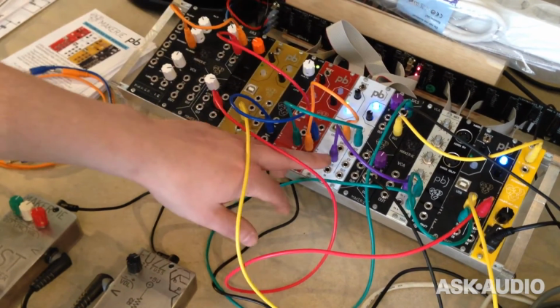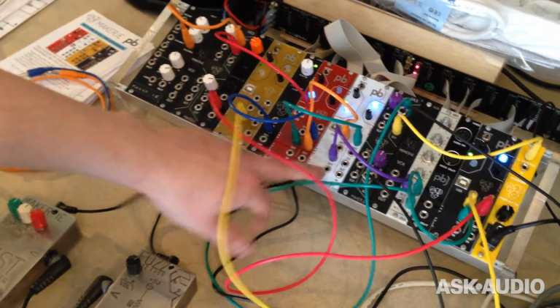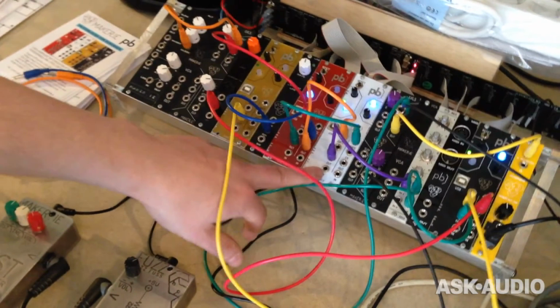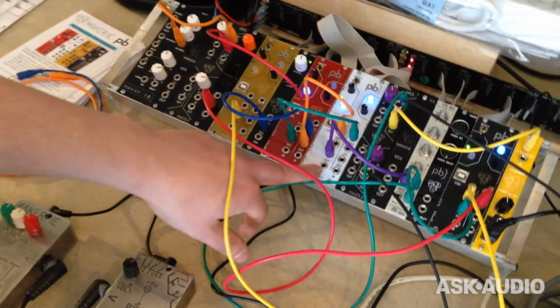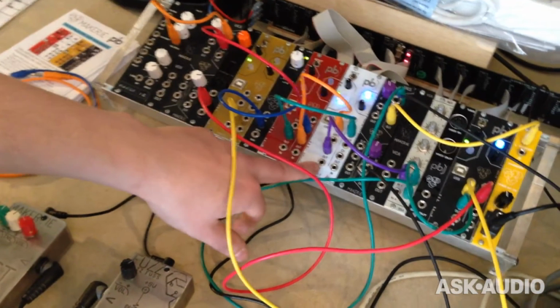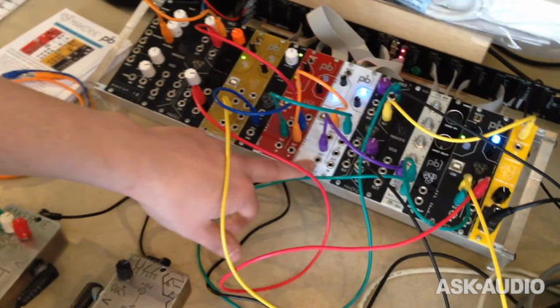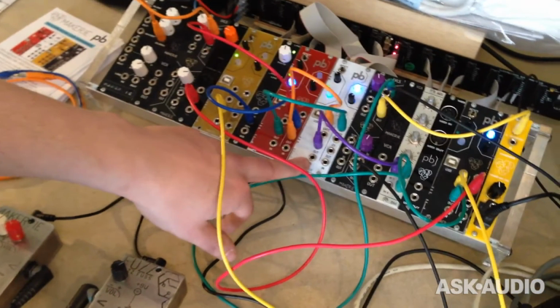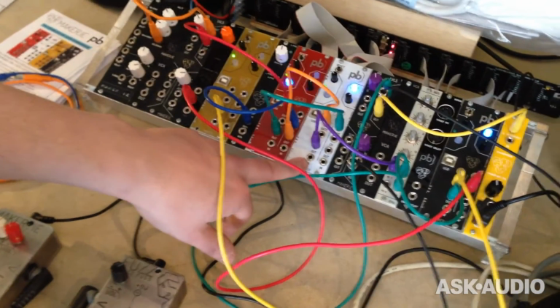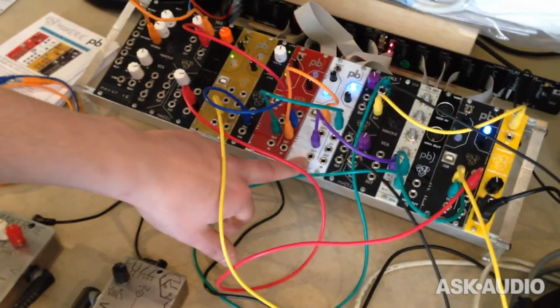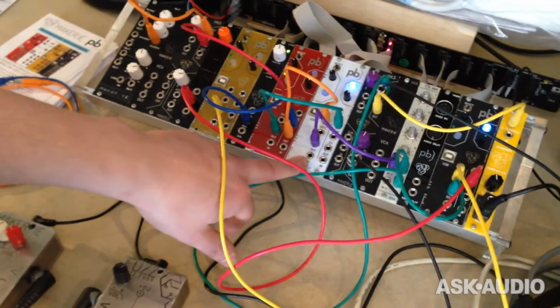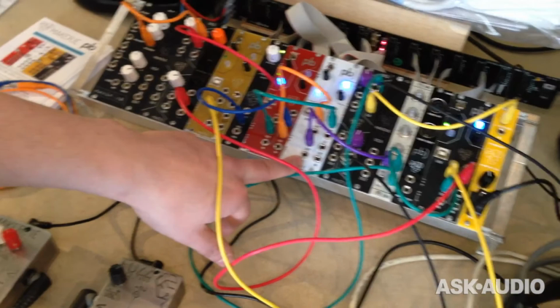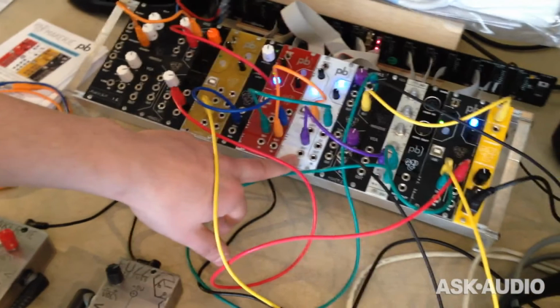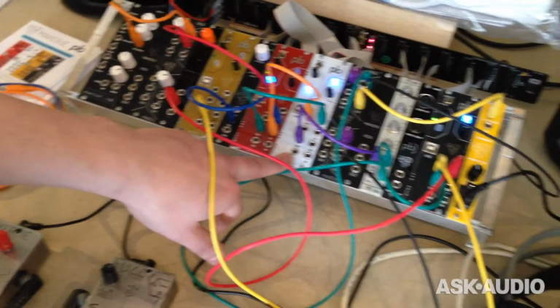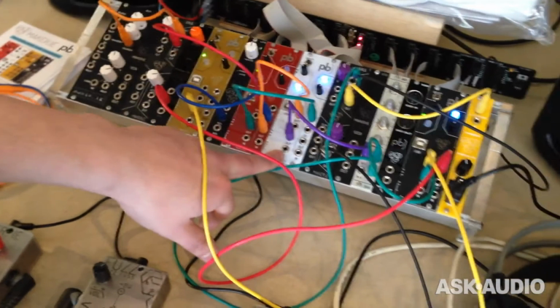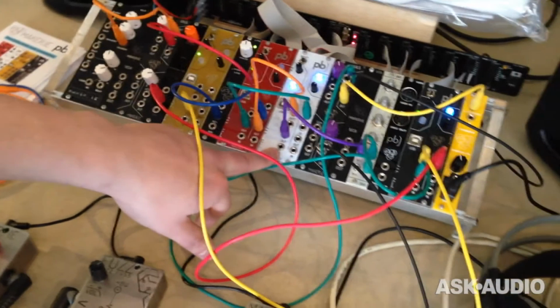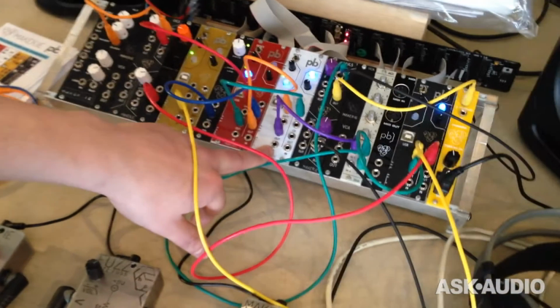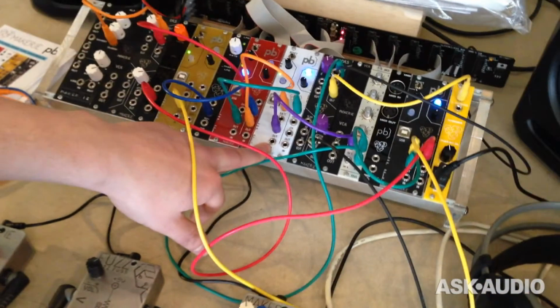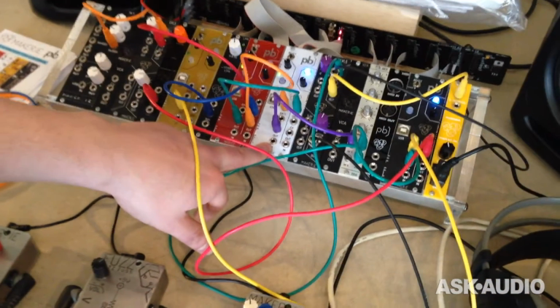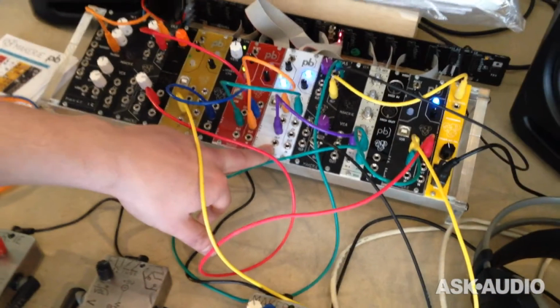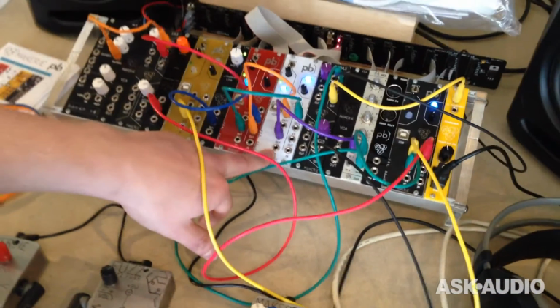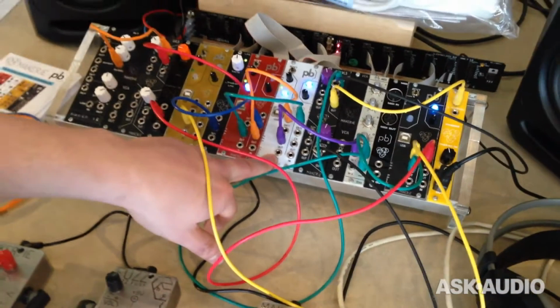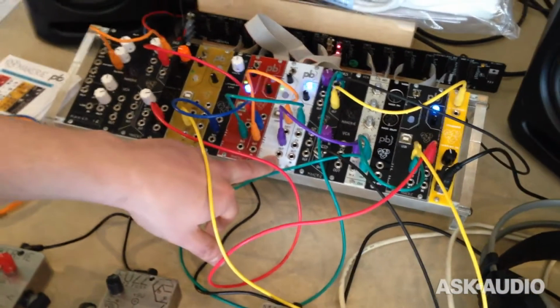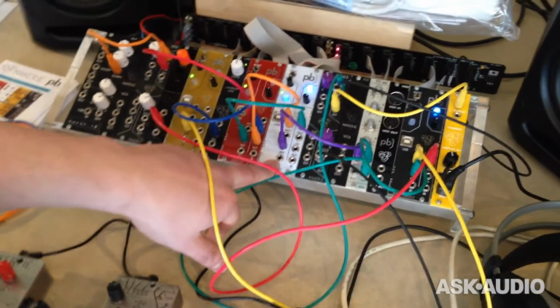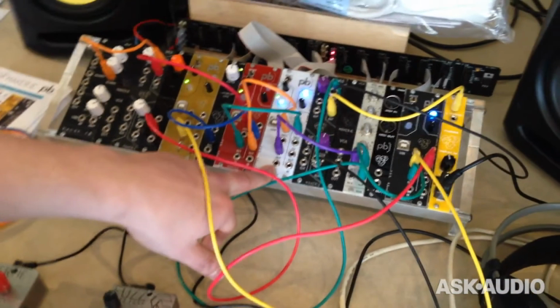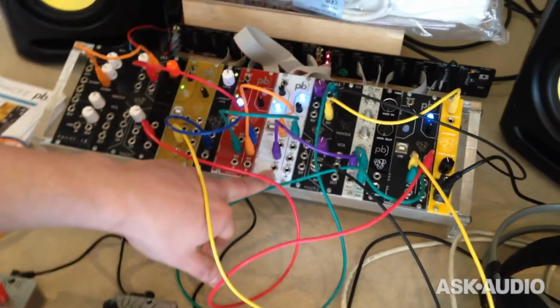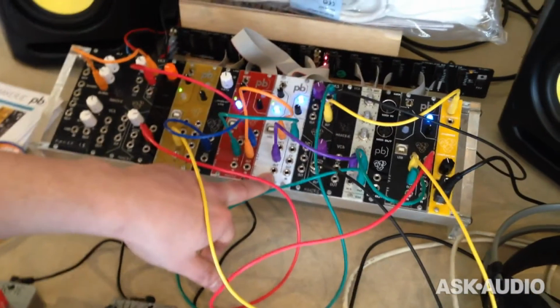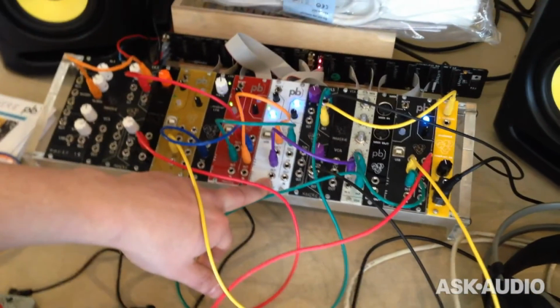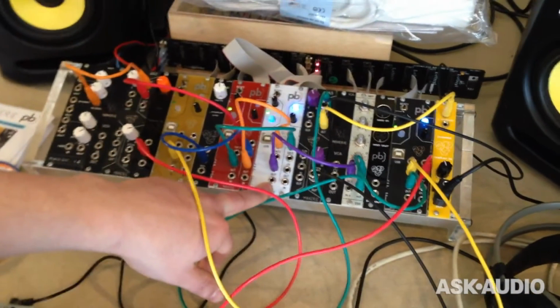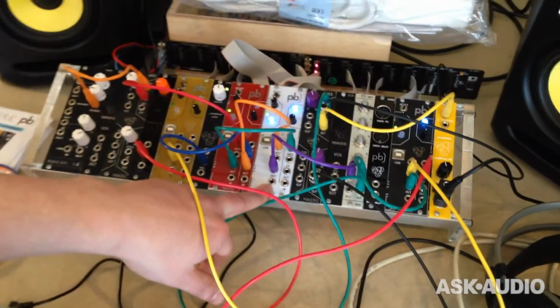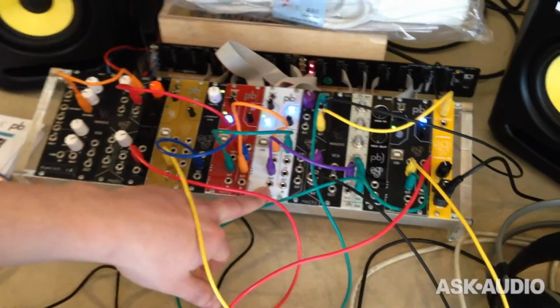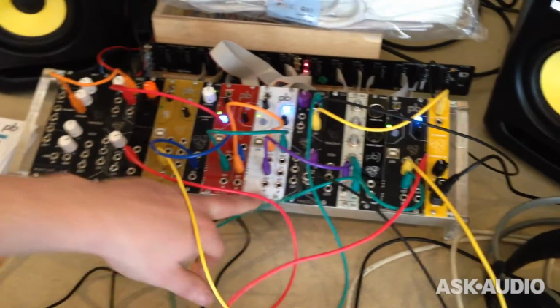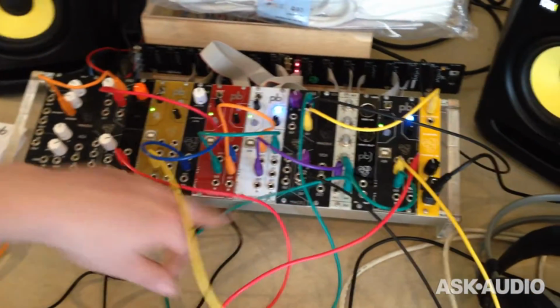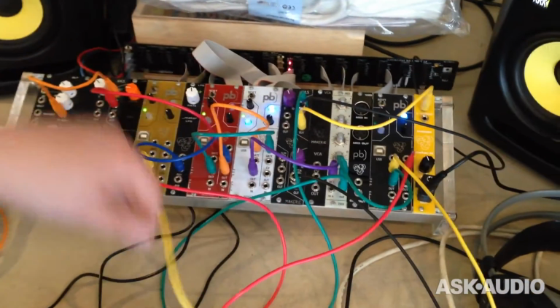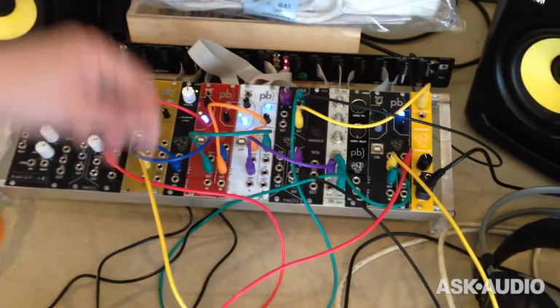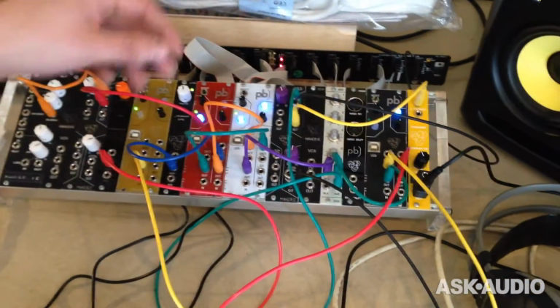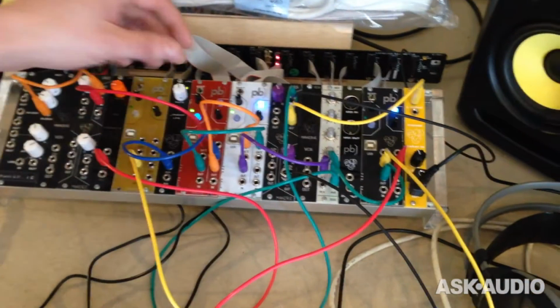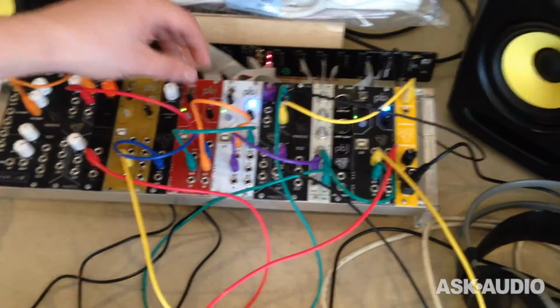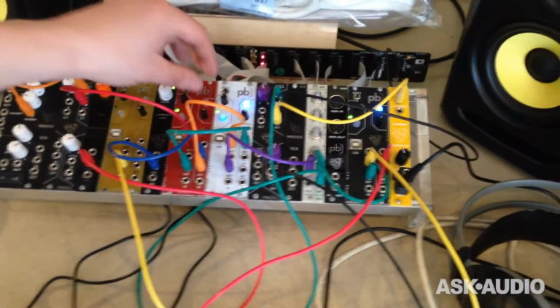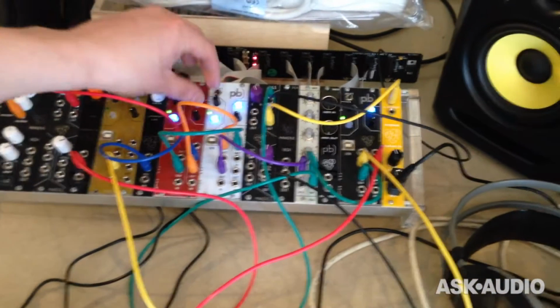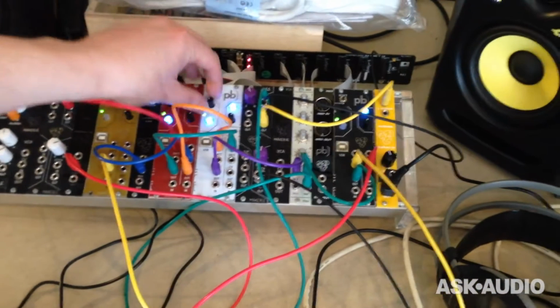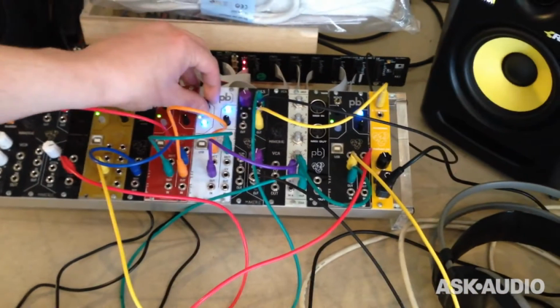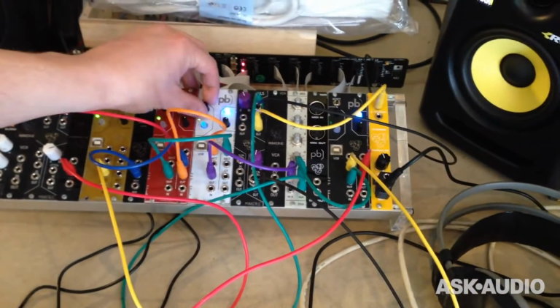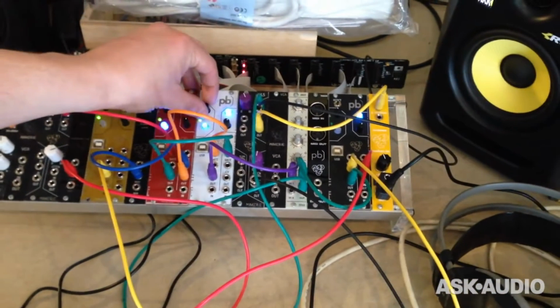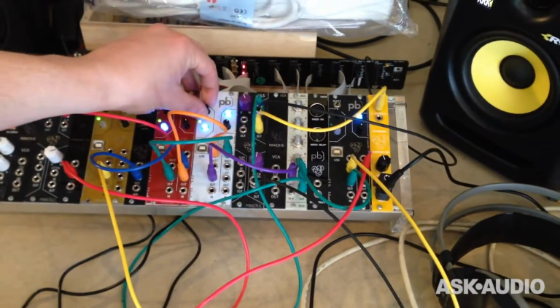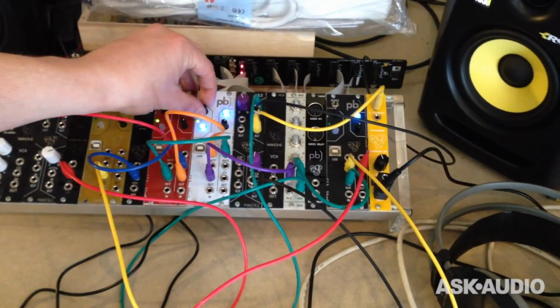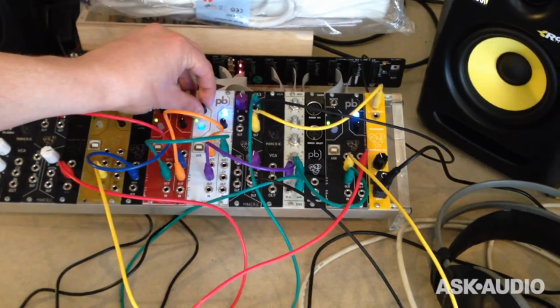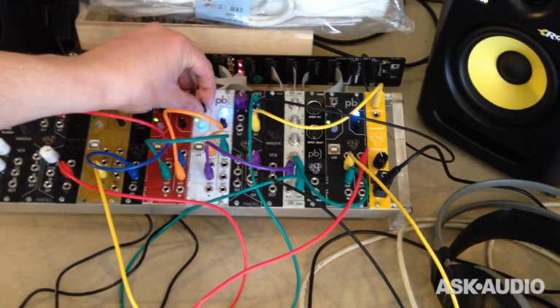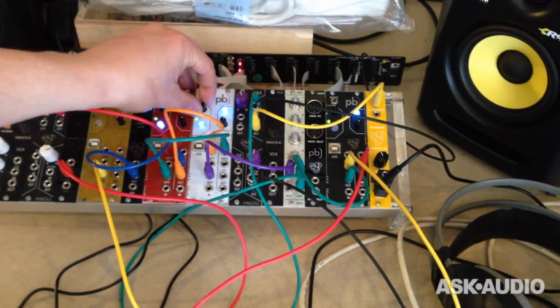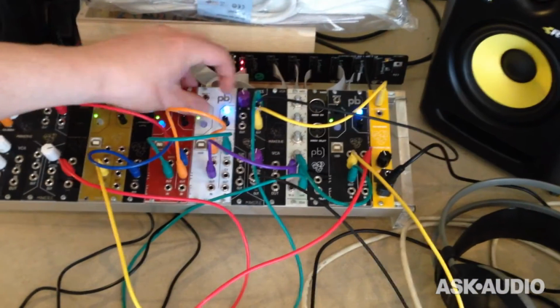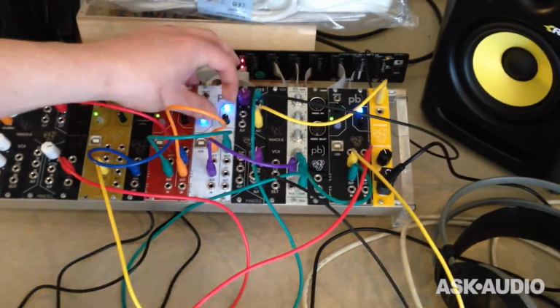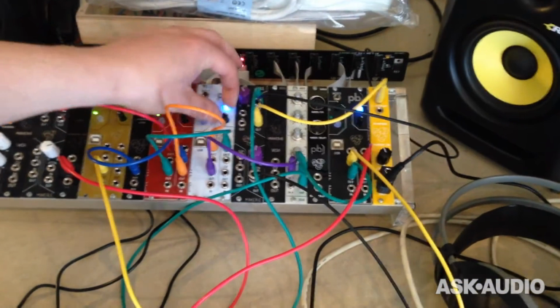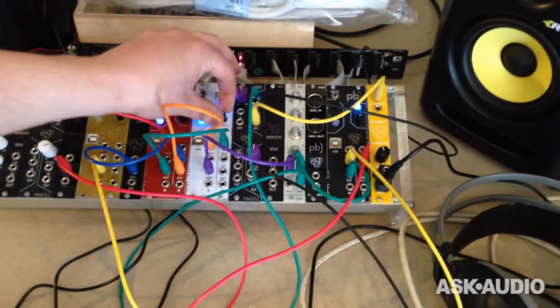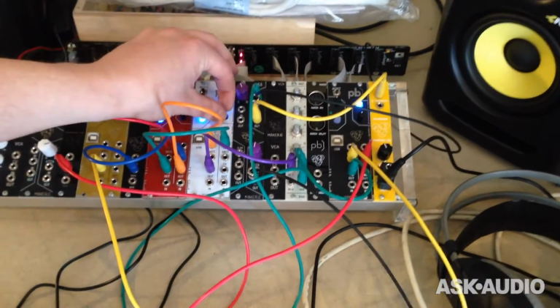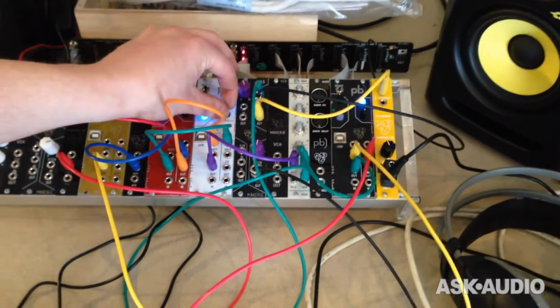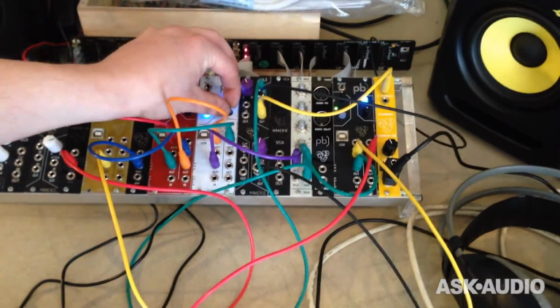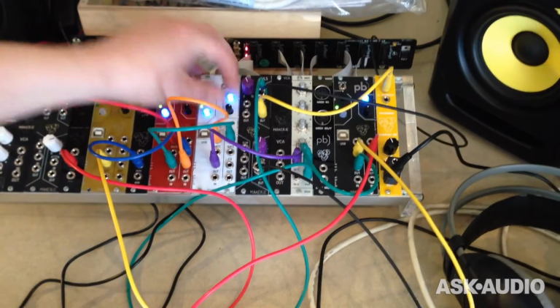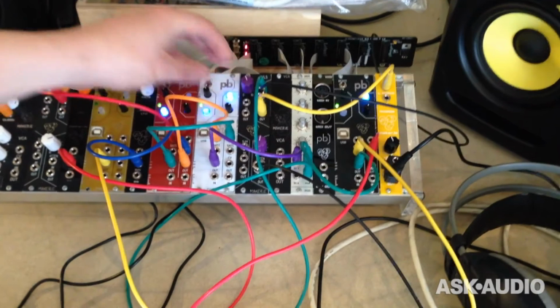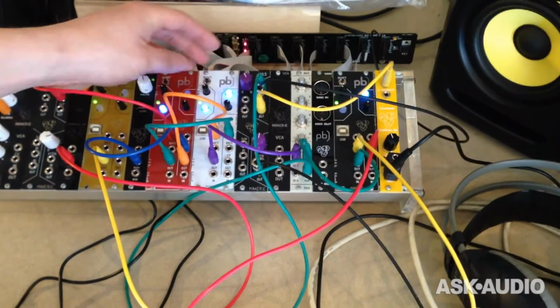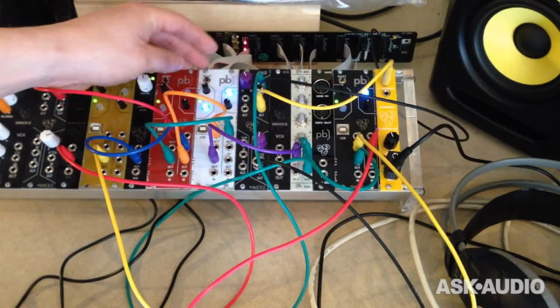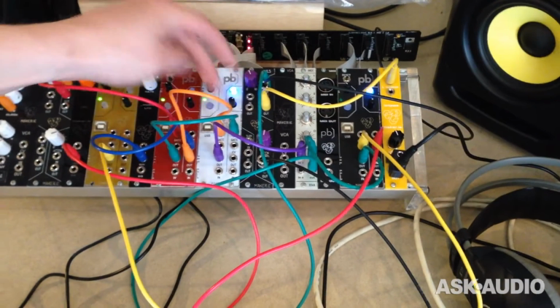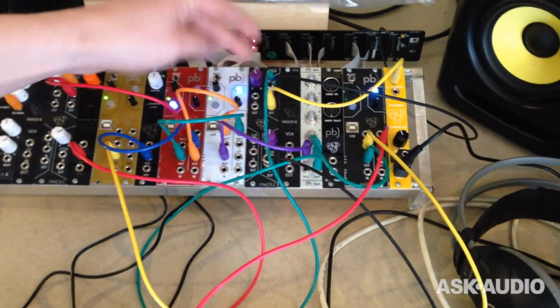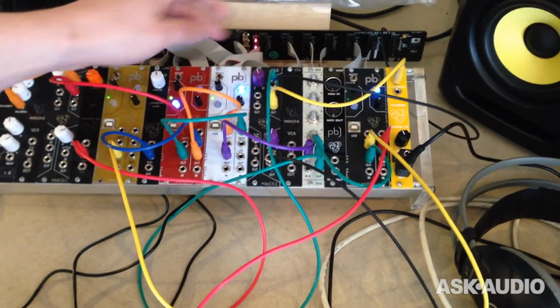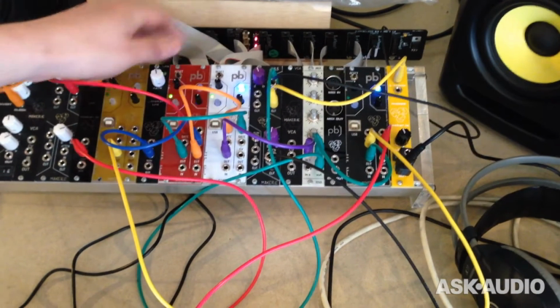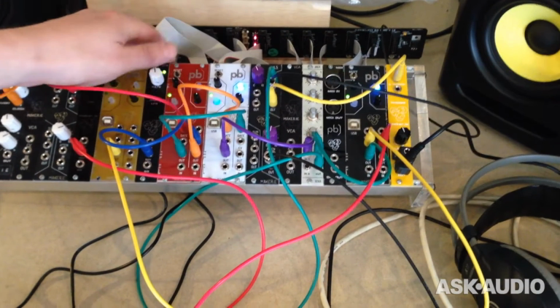Here we have a simple delay module. We have repeats and feedback on the two channels.